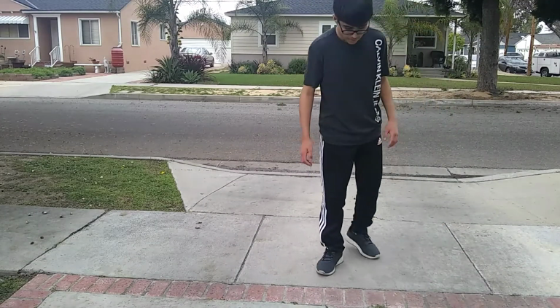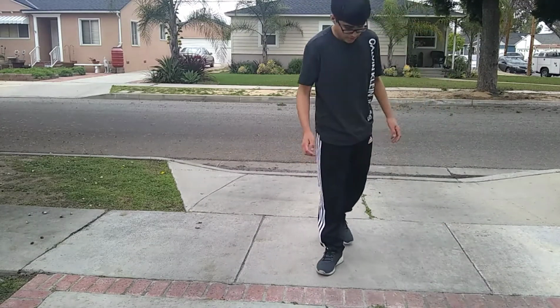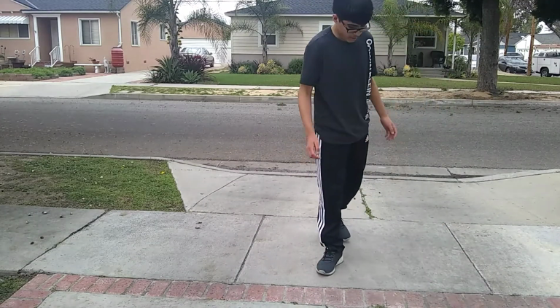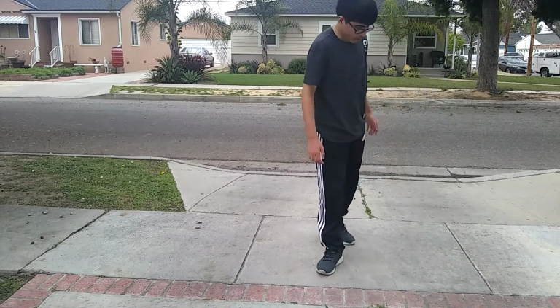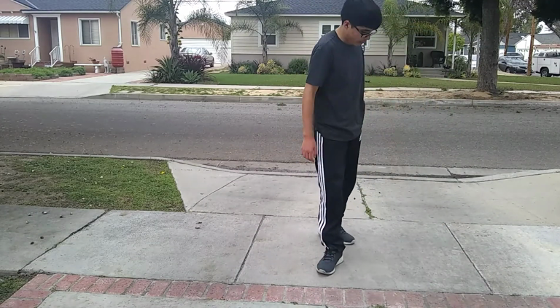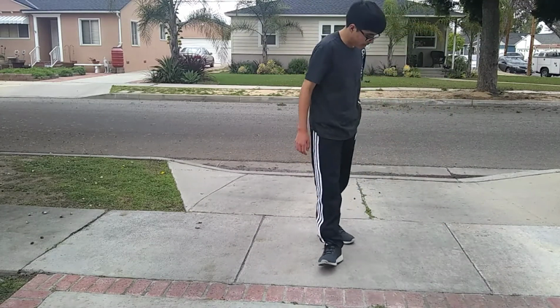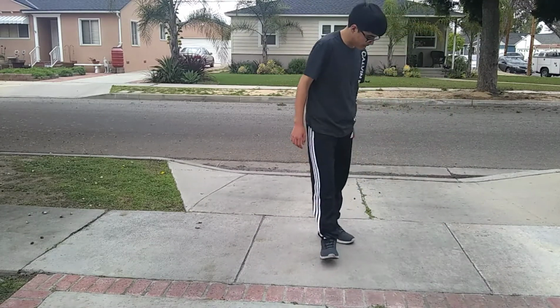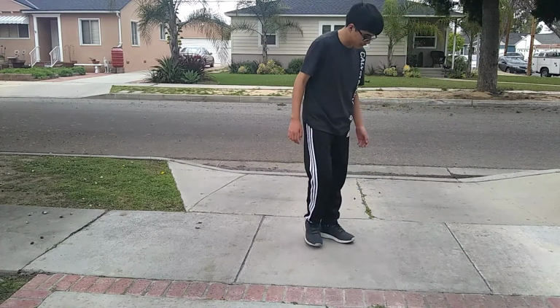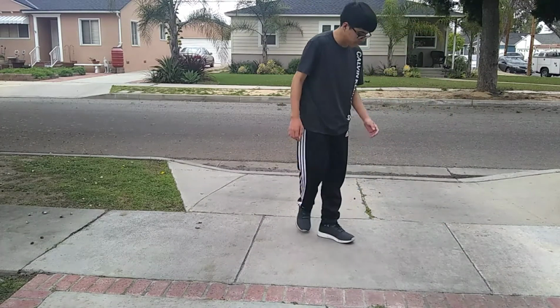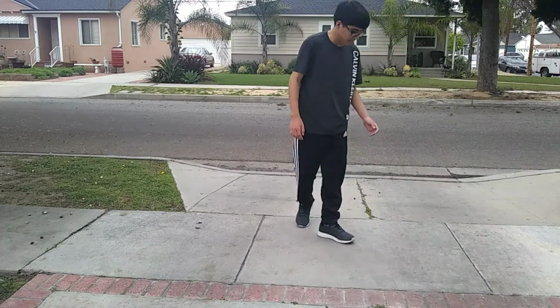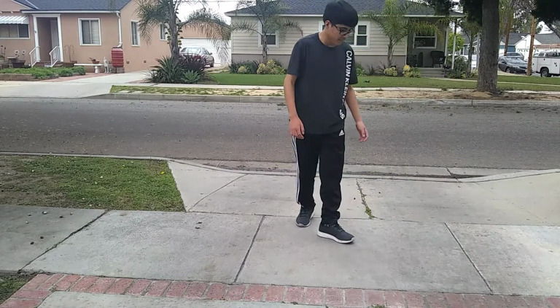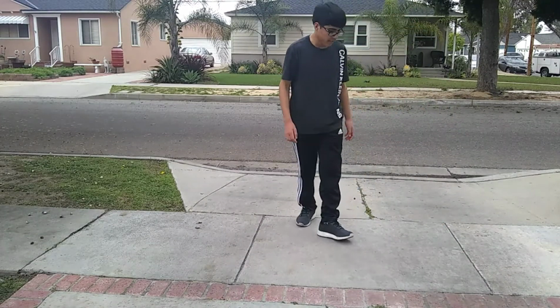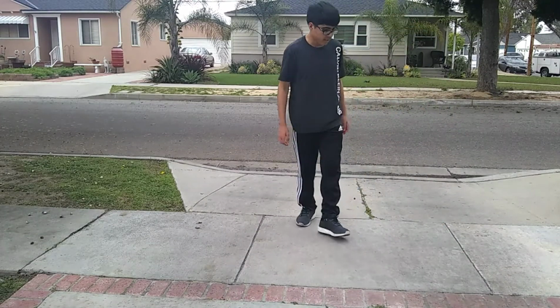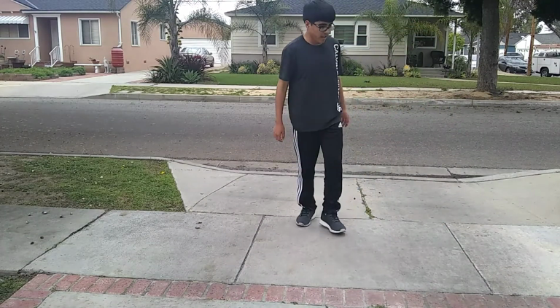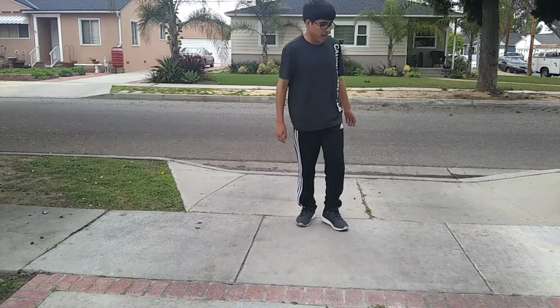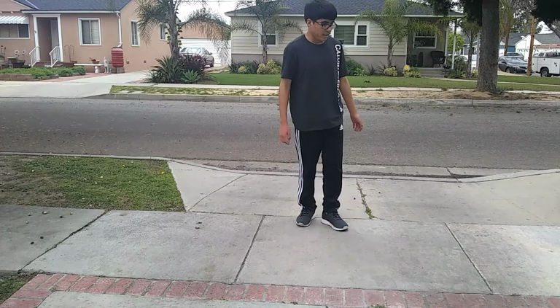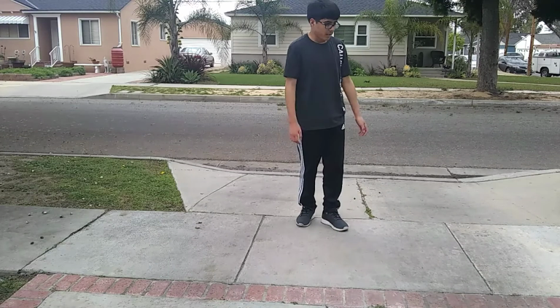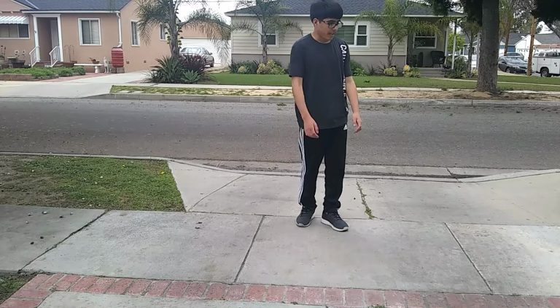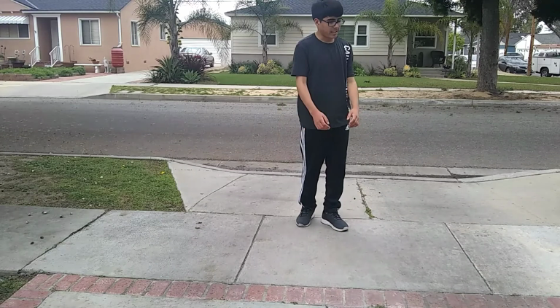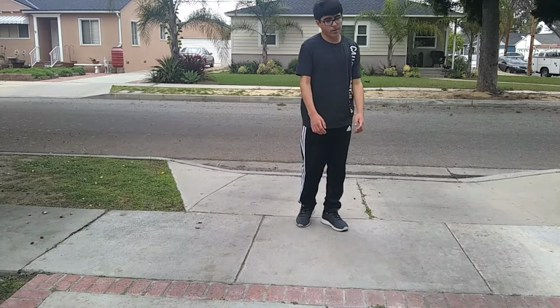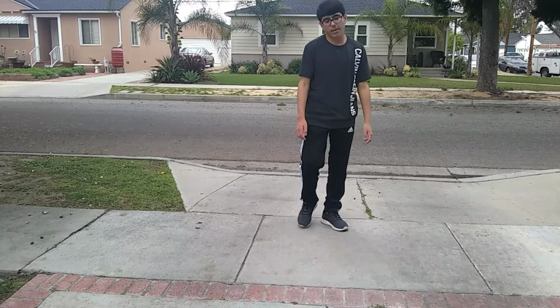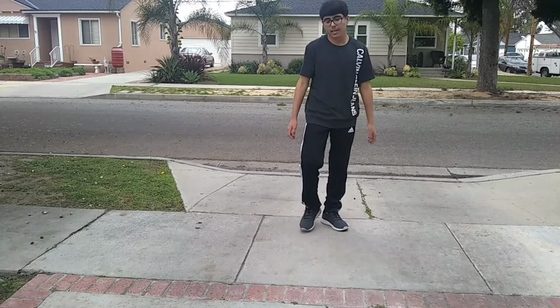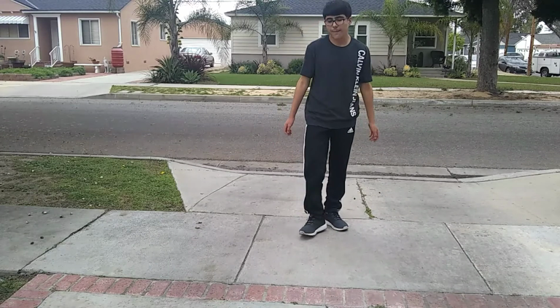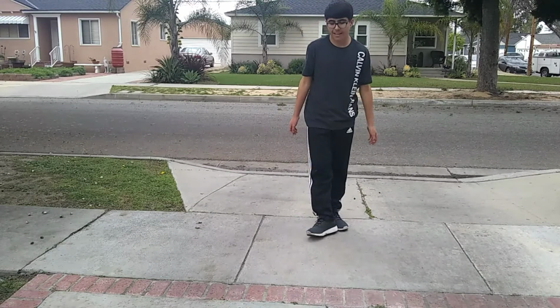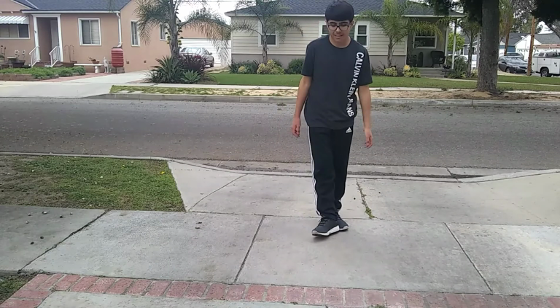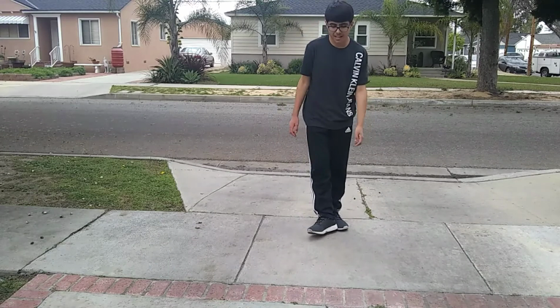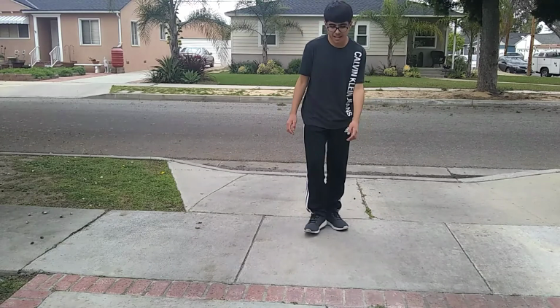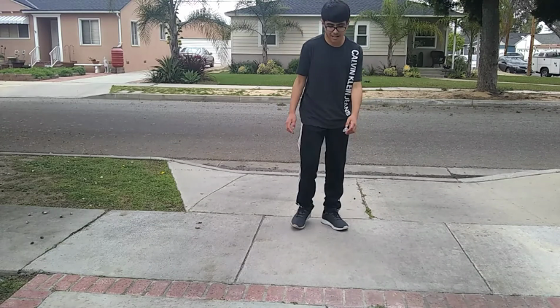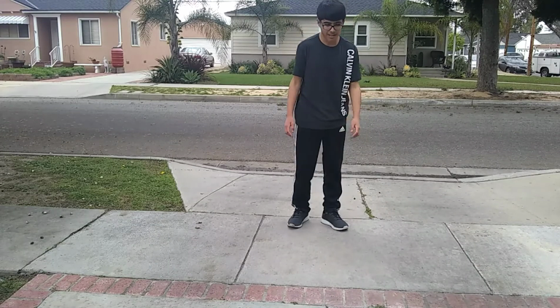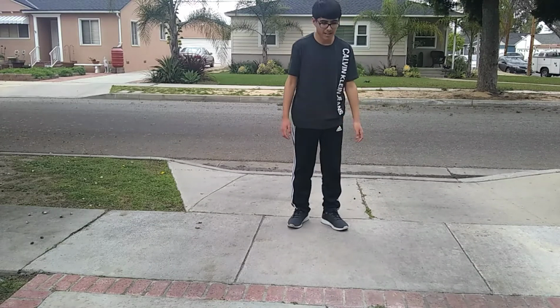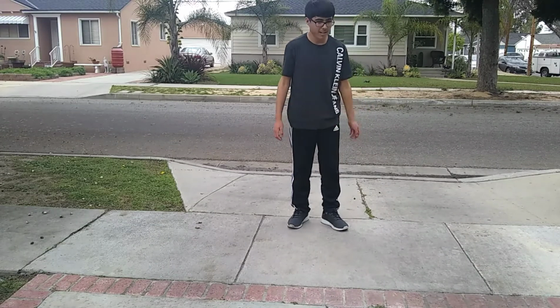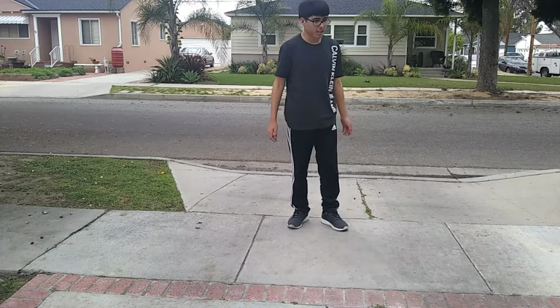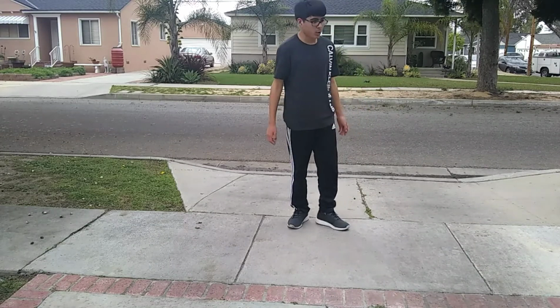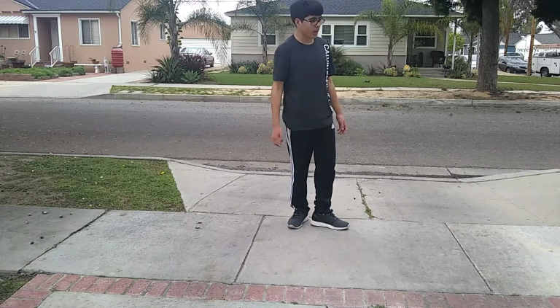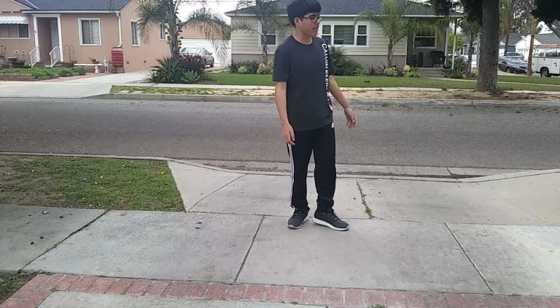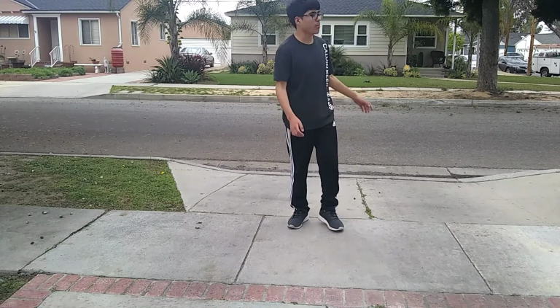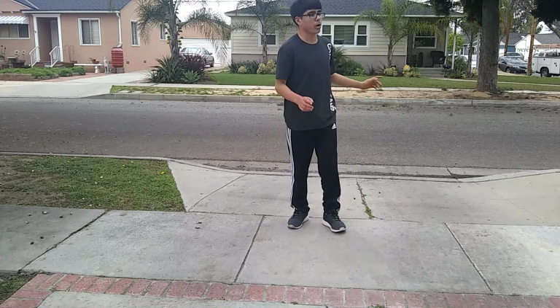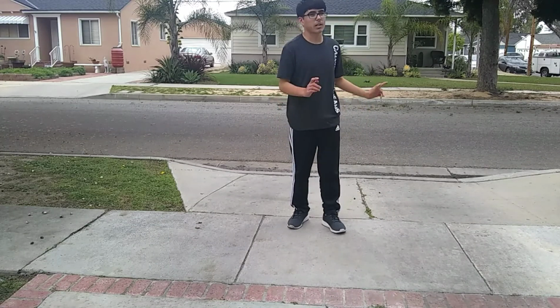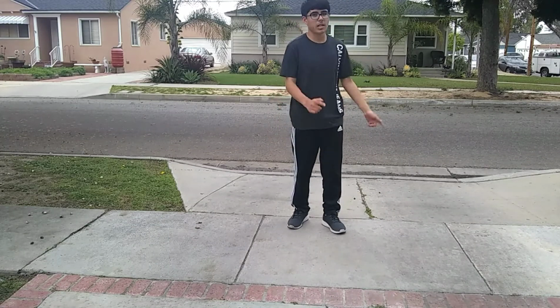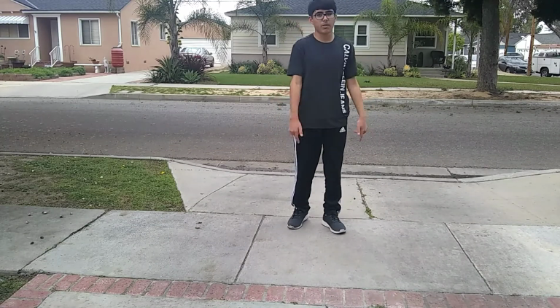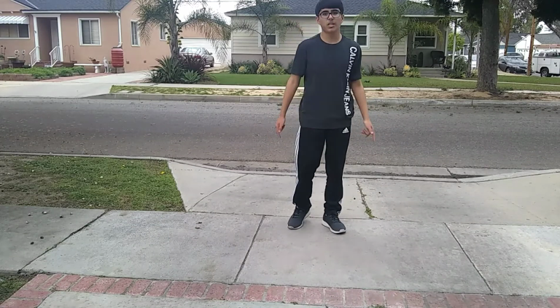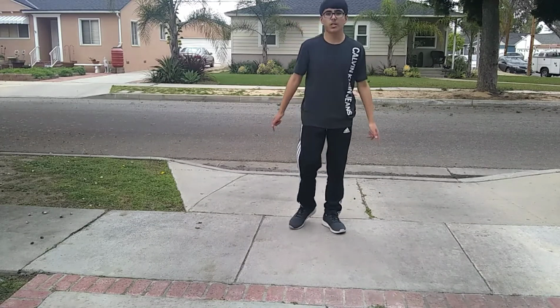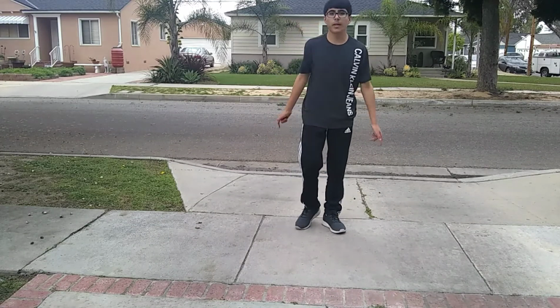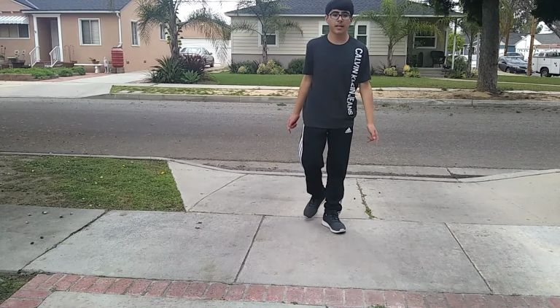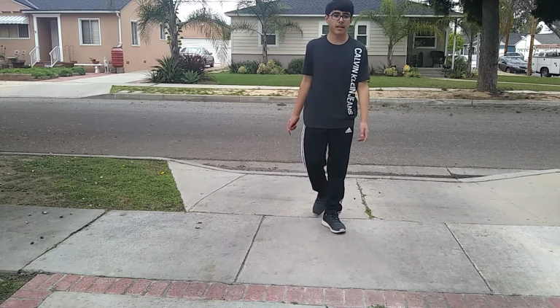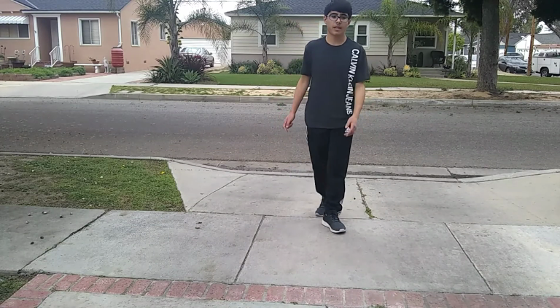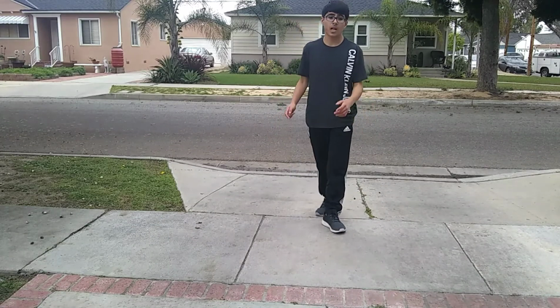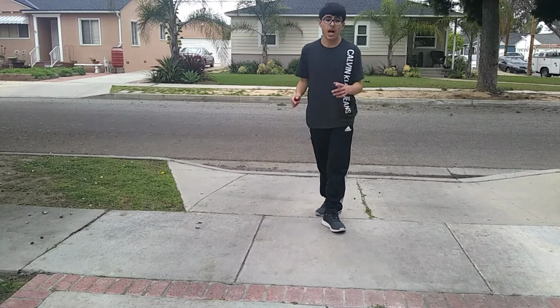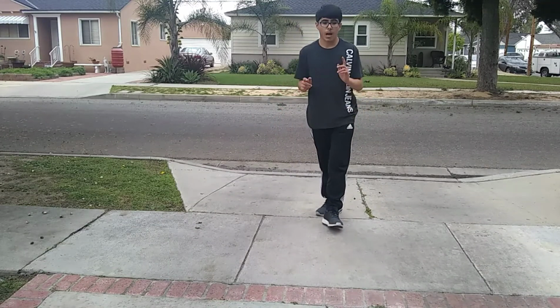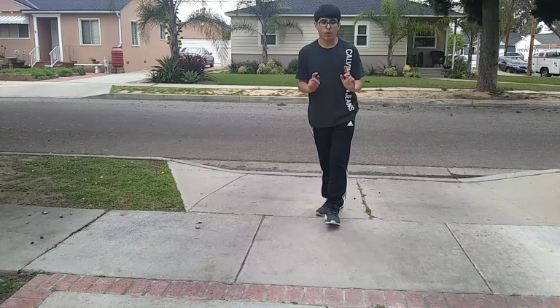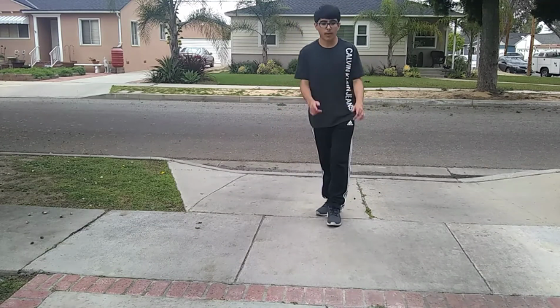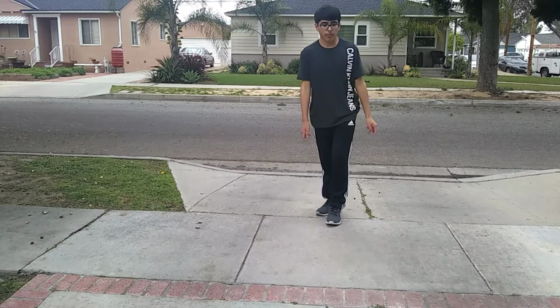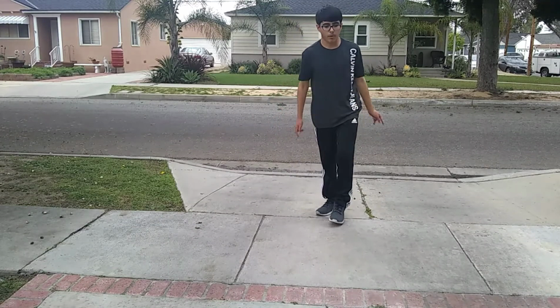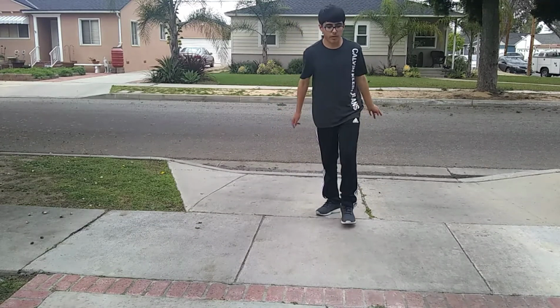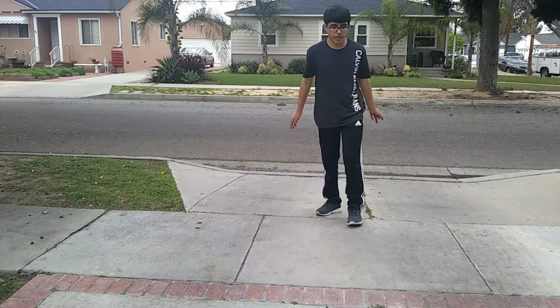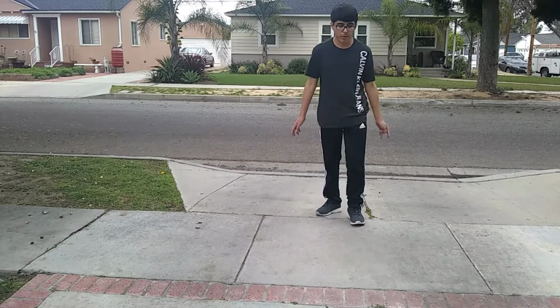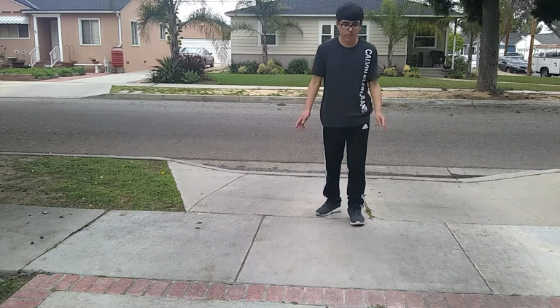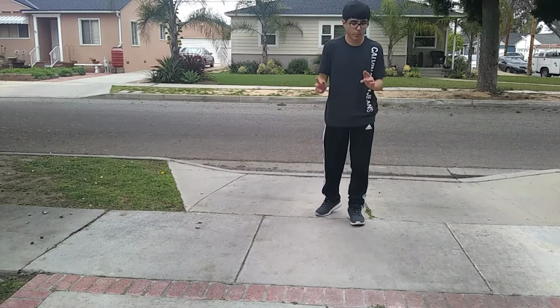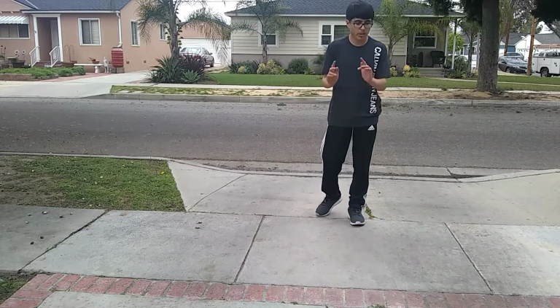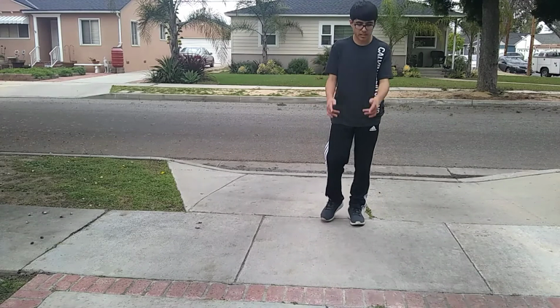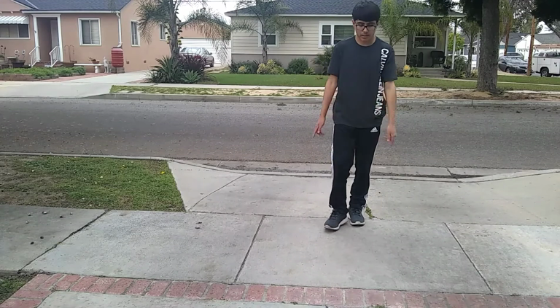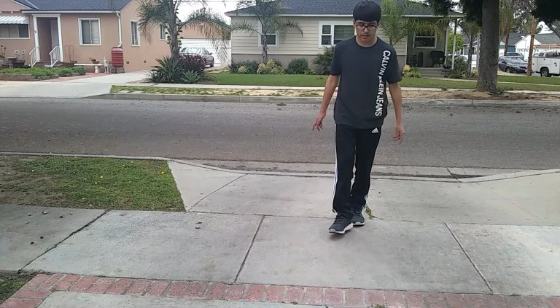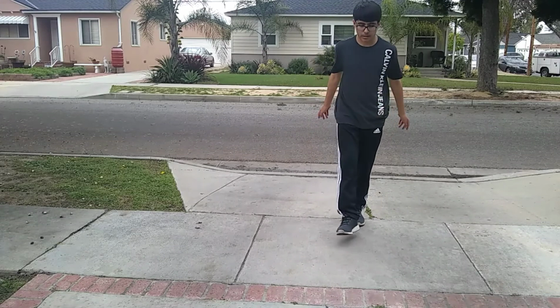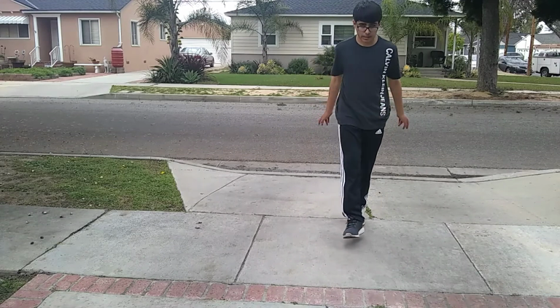I did it really badly. Just try to be more clean when you do it. I will be uploading a video of me doing this cleaner later.